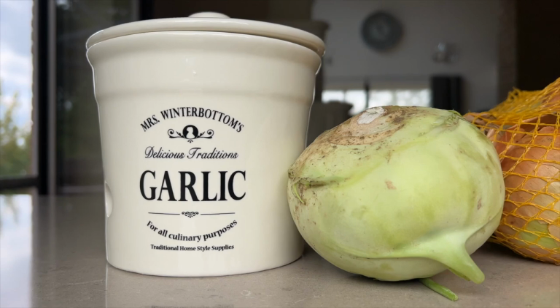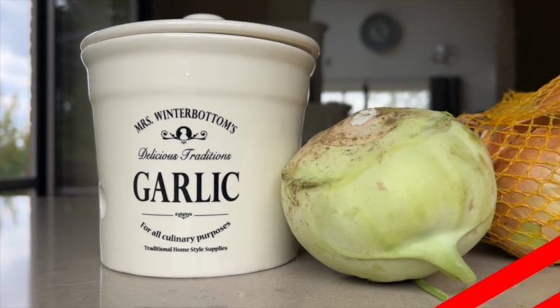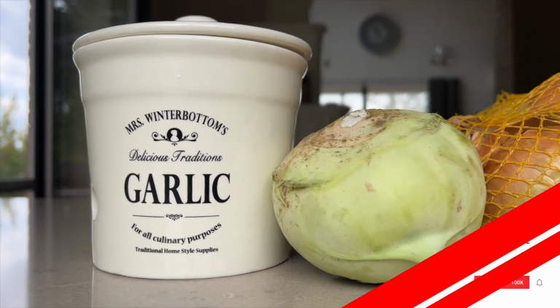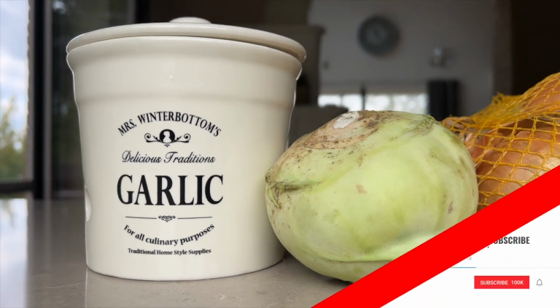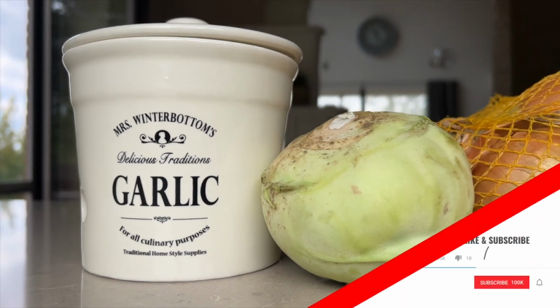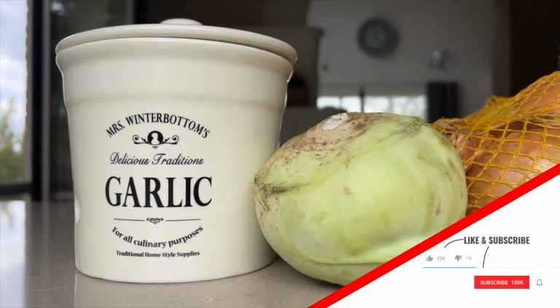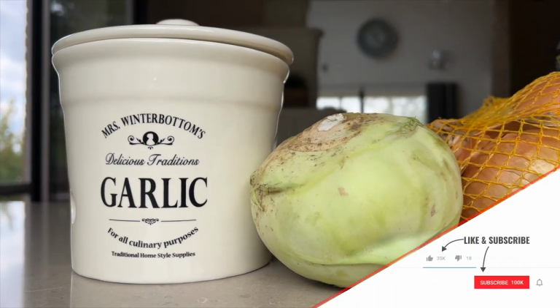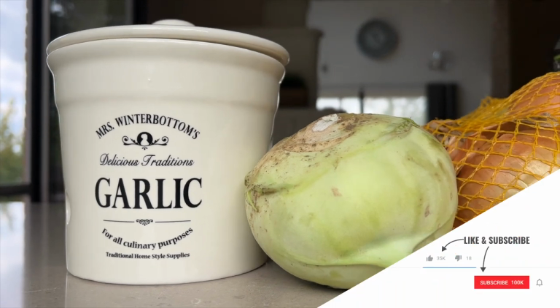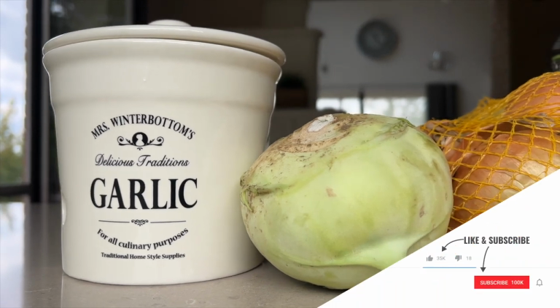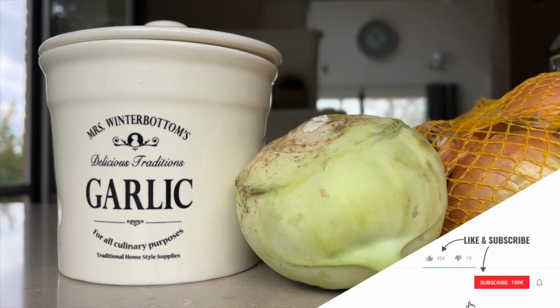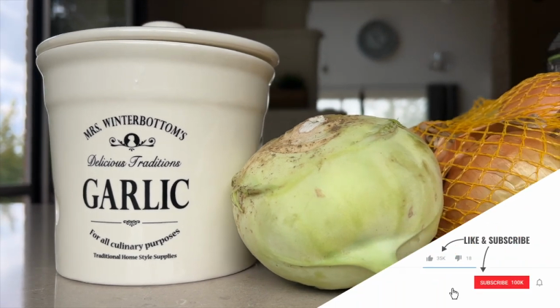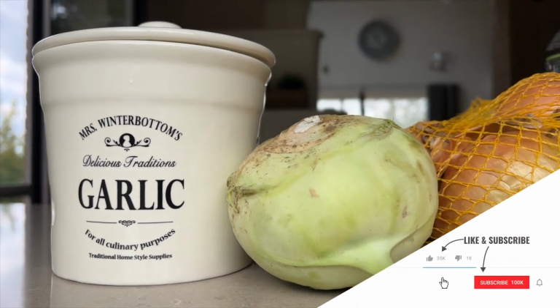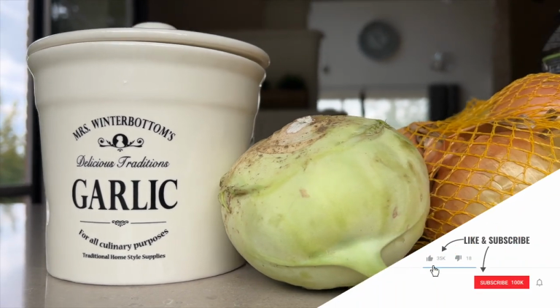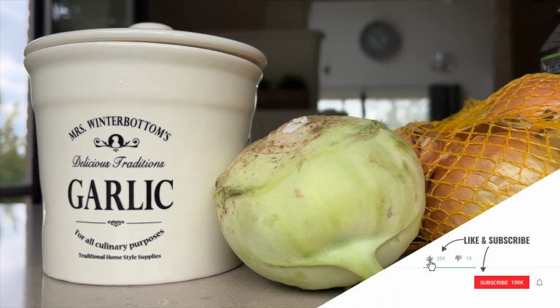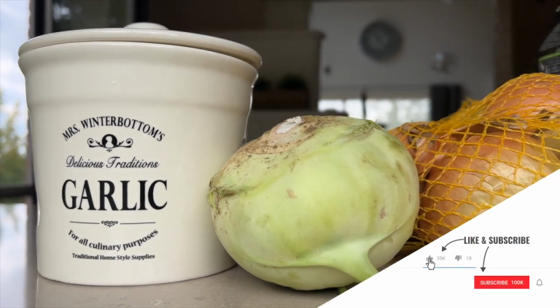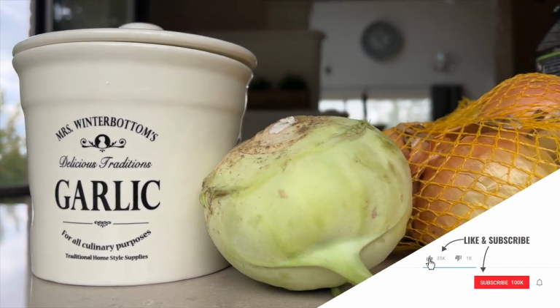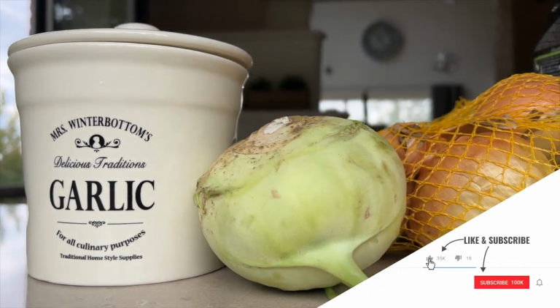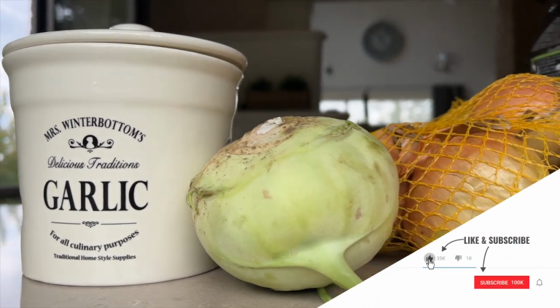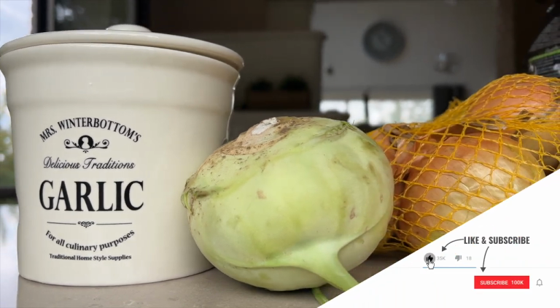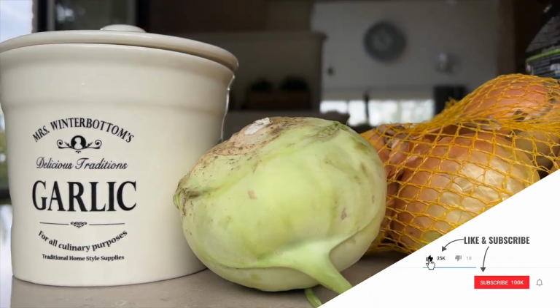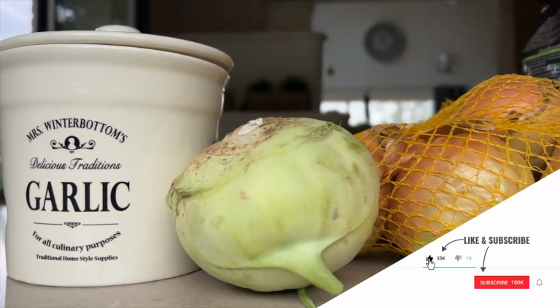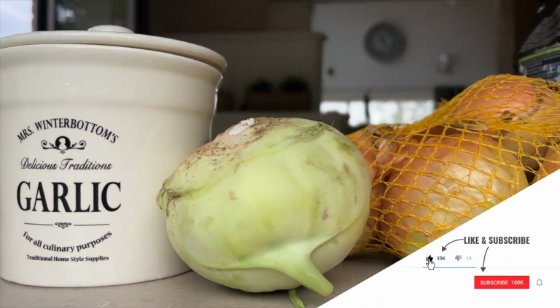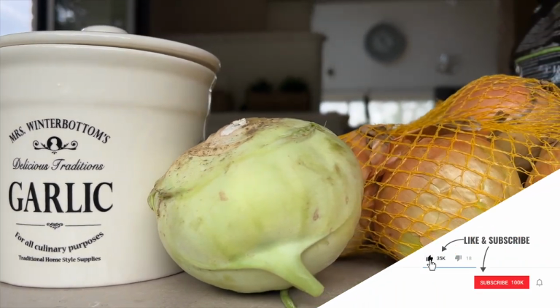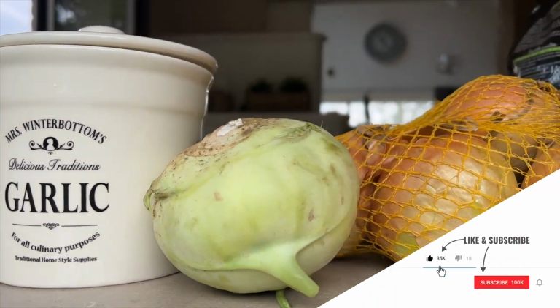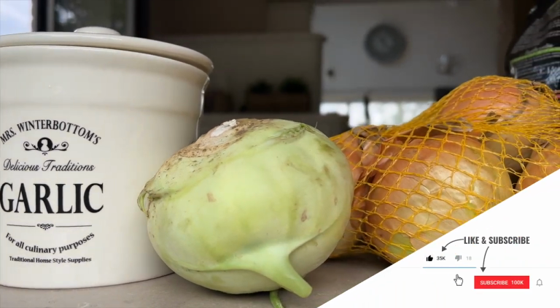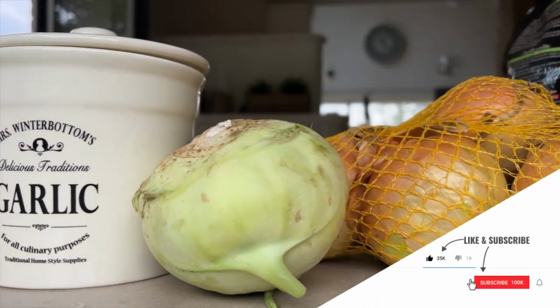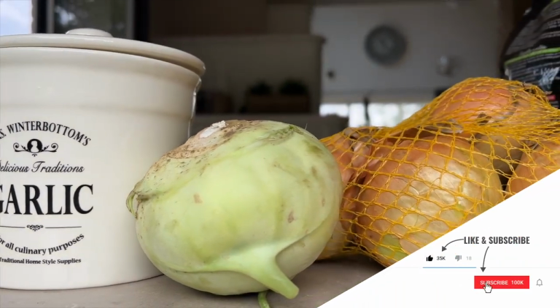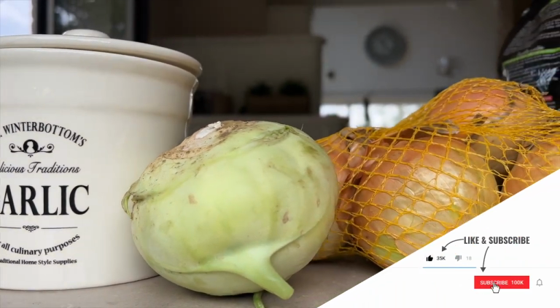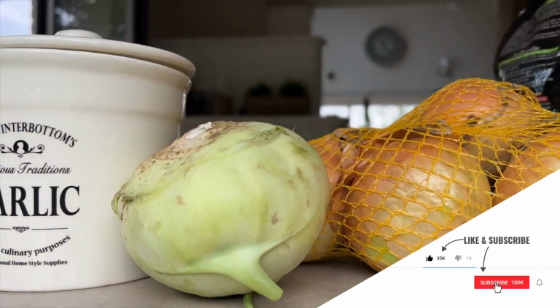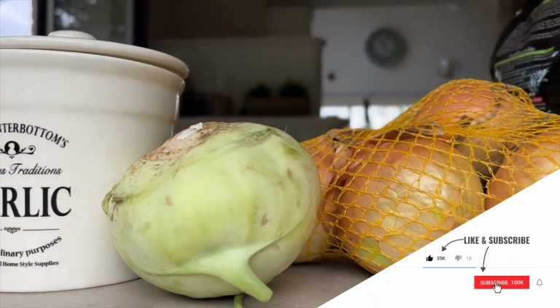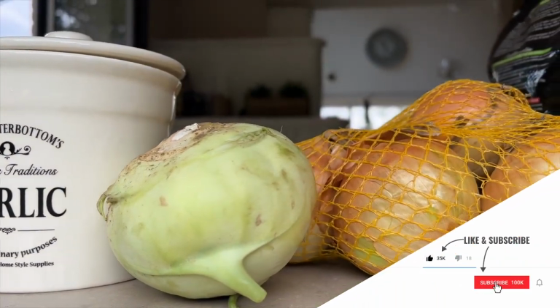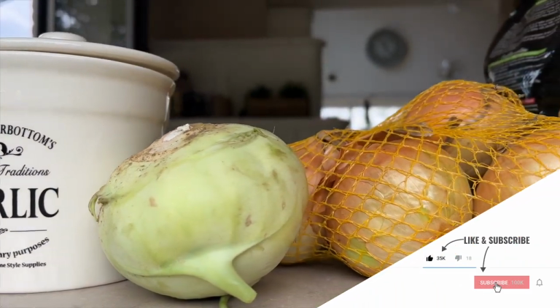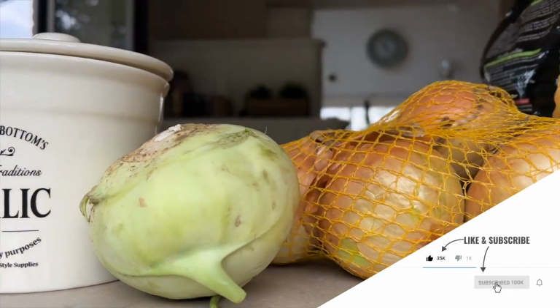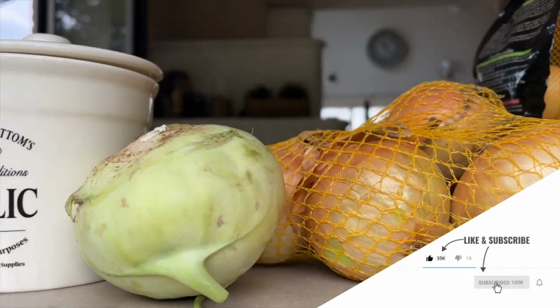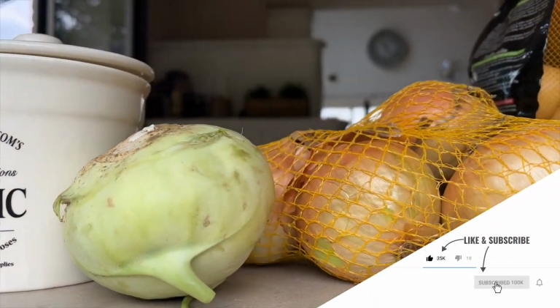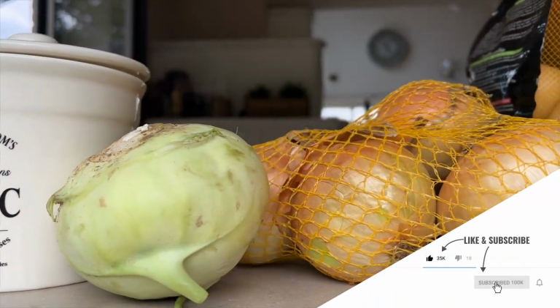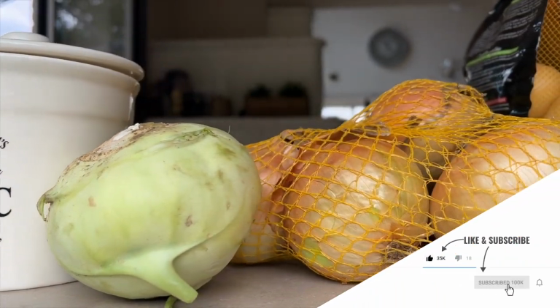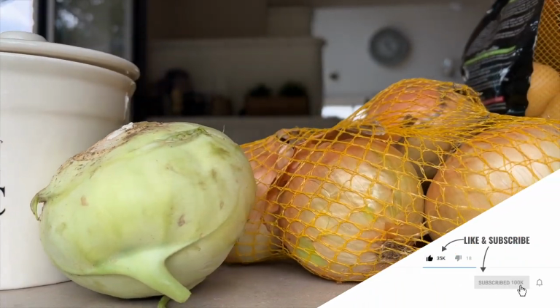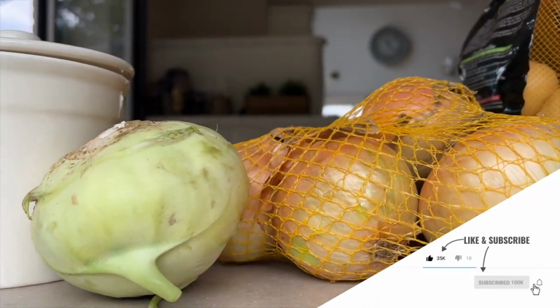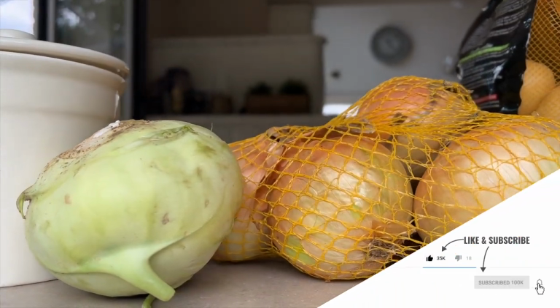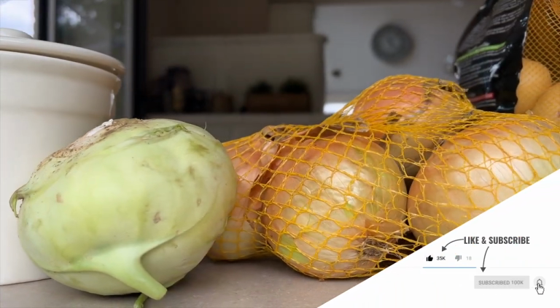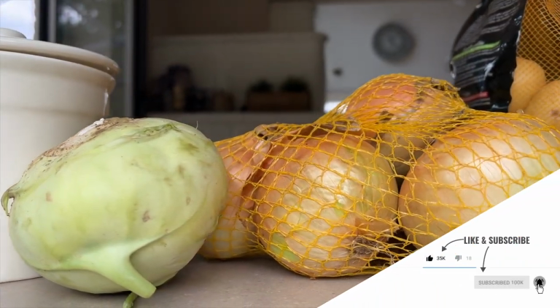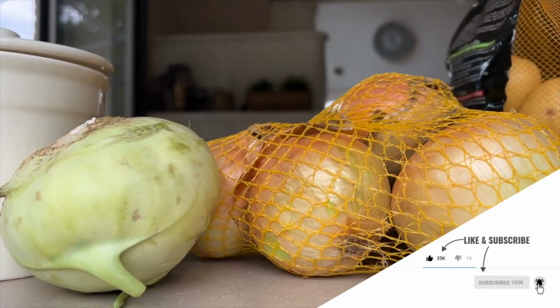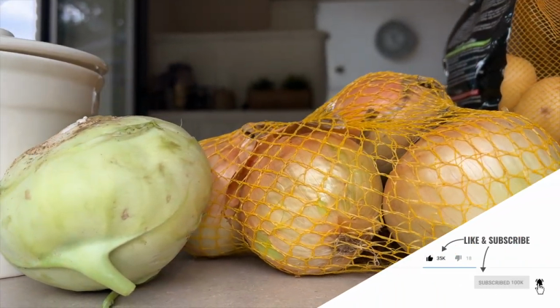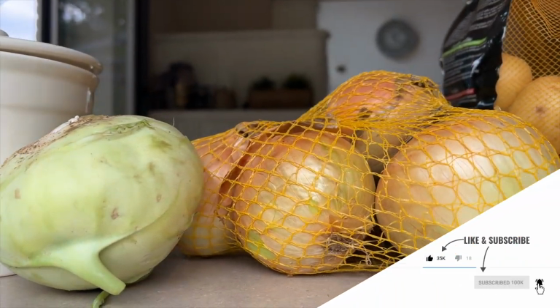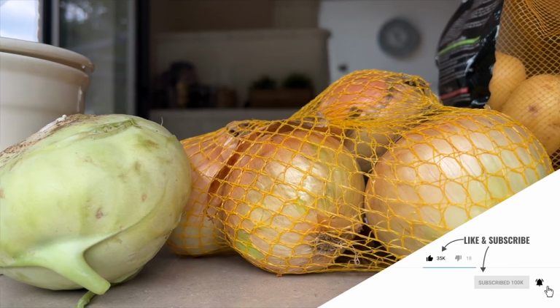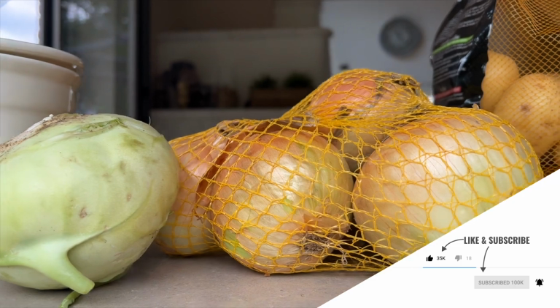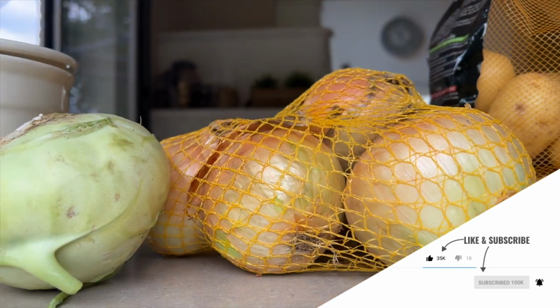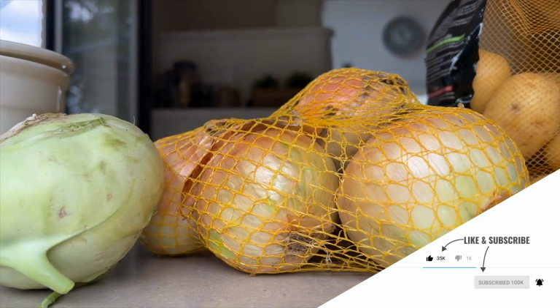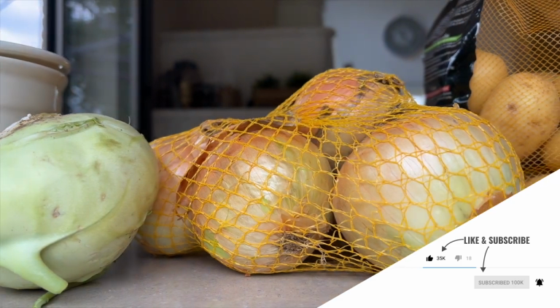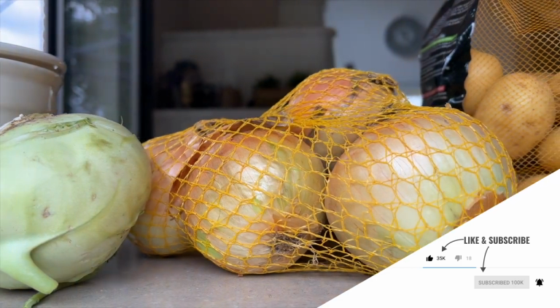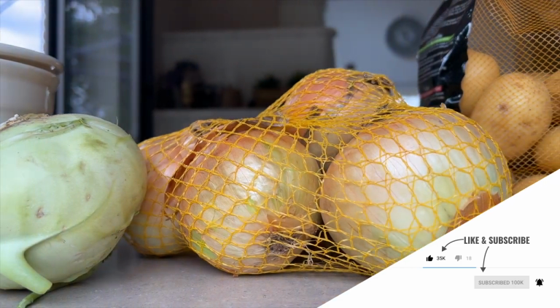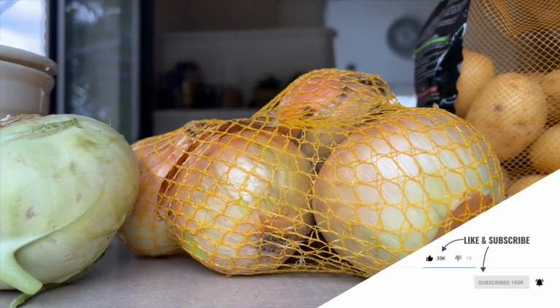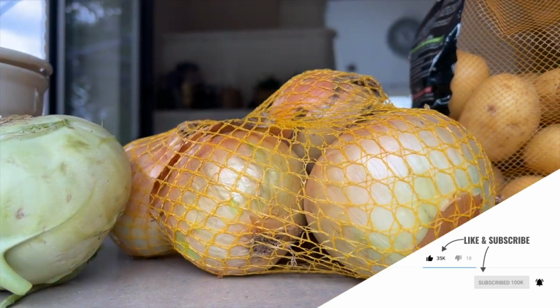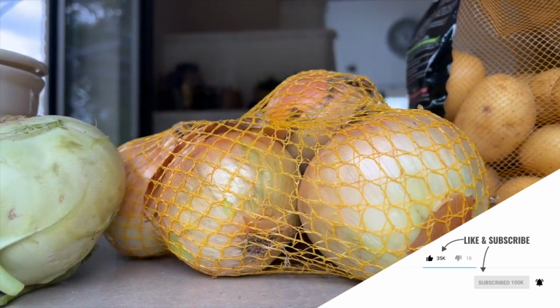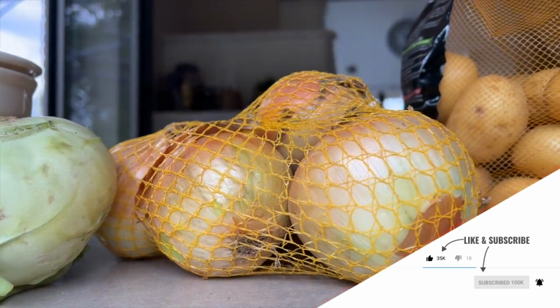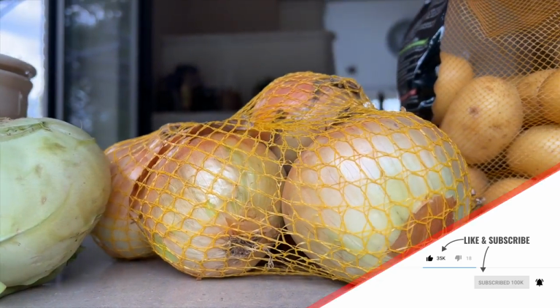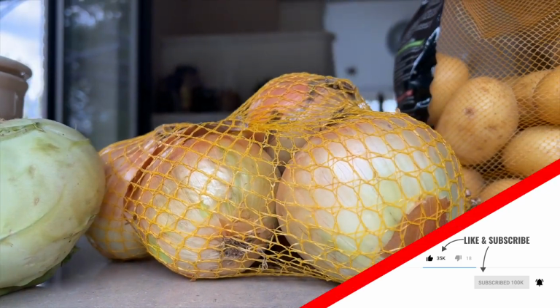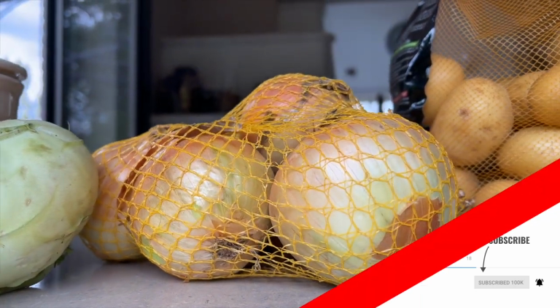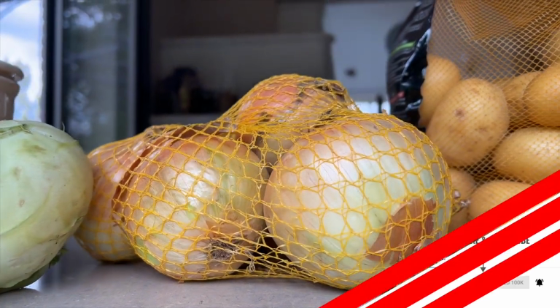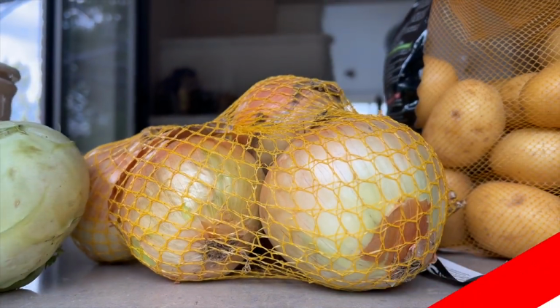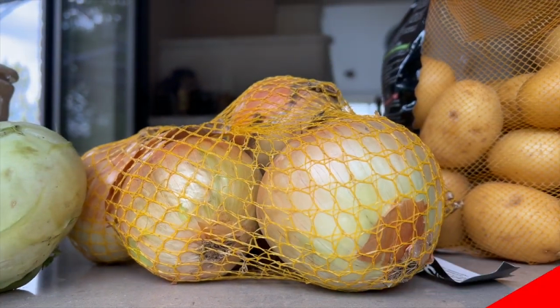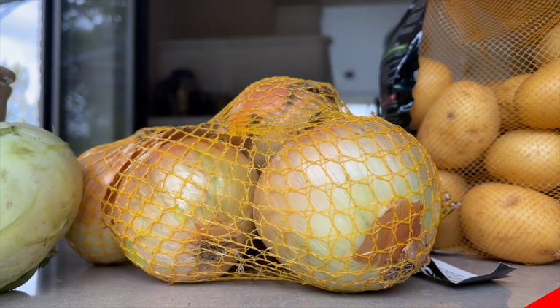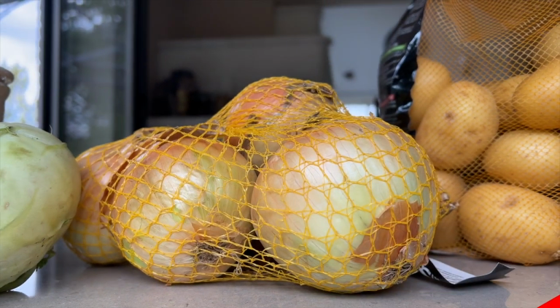Hello my friends! In today's video I will prepare a simple and very tasty potato cream soup.